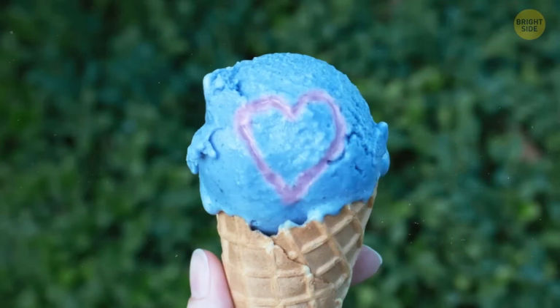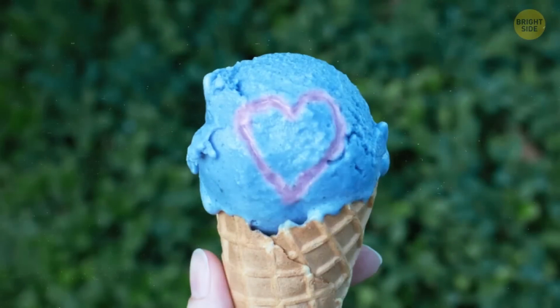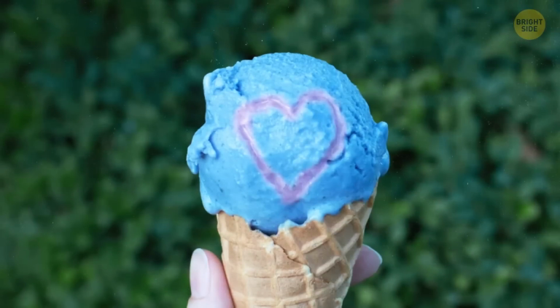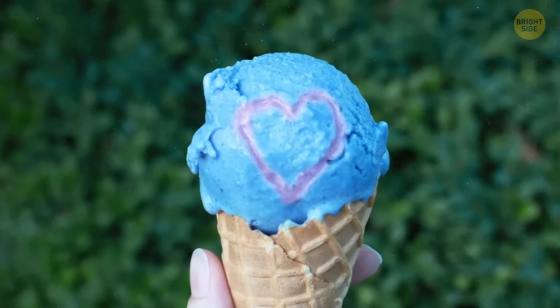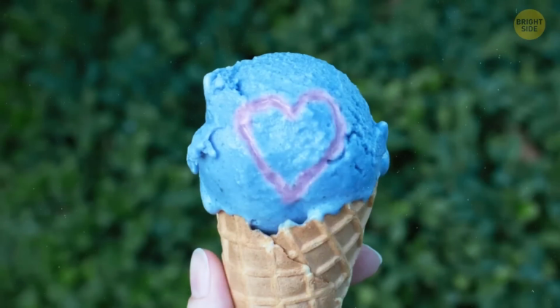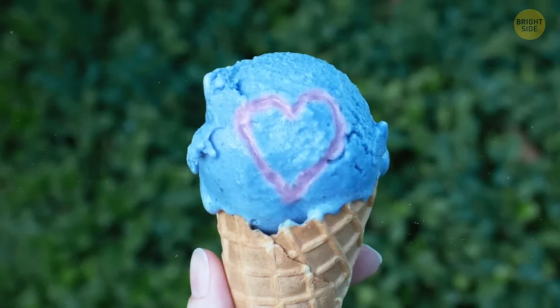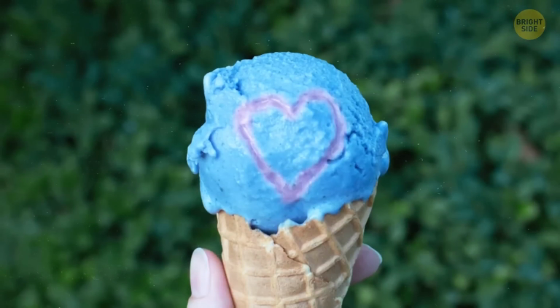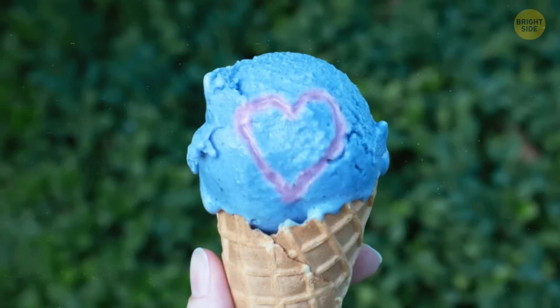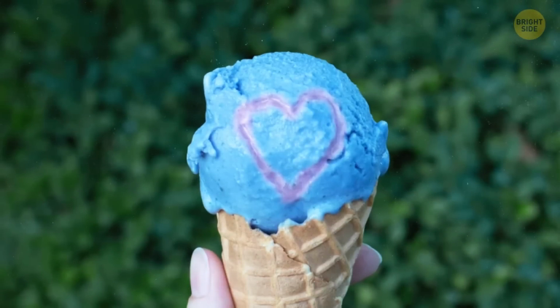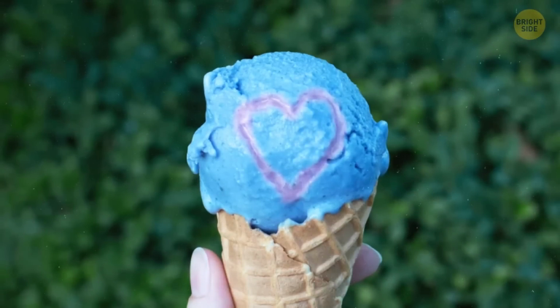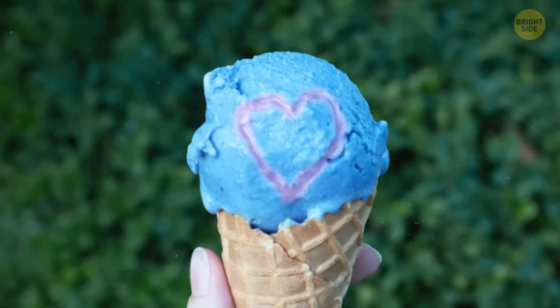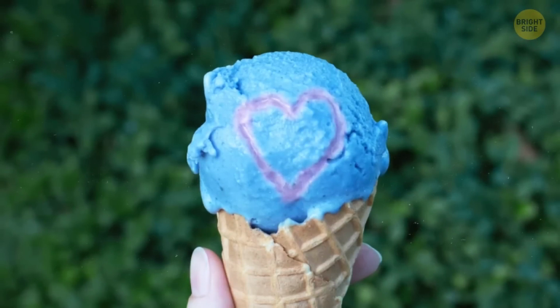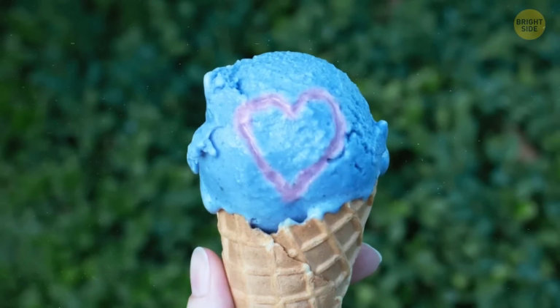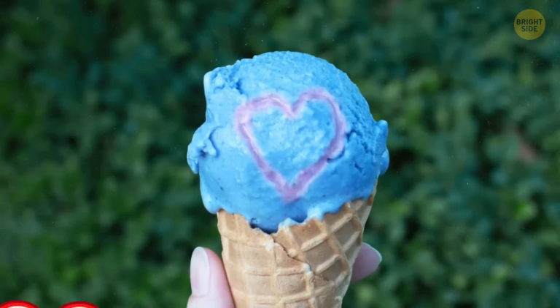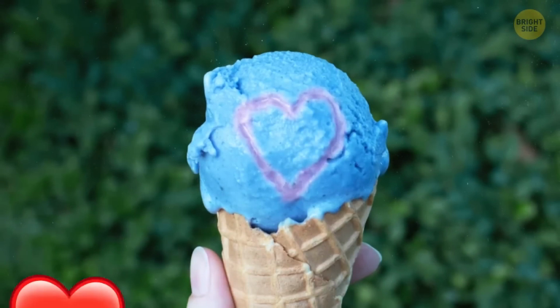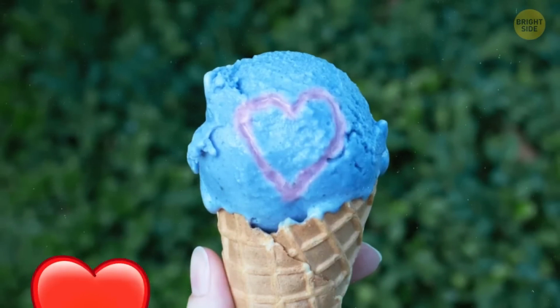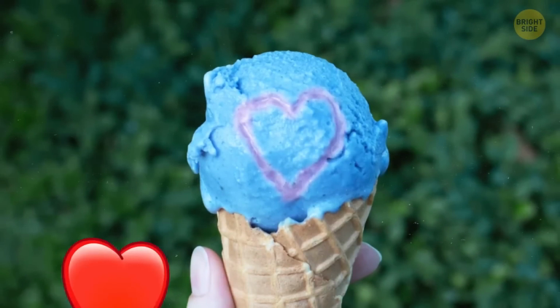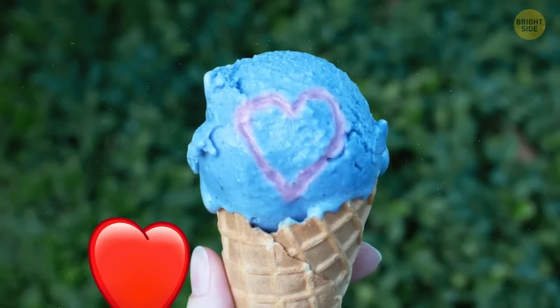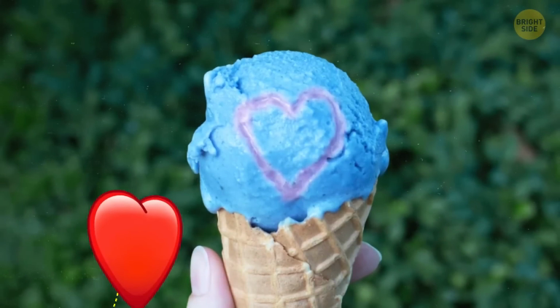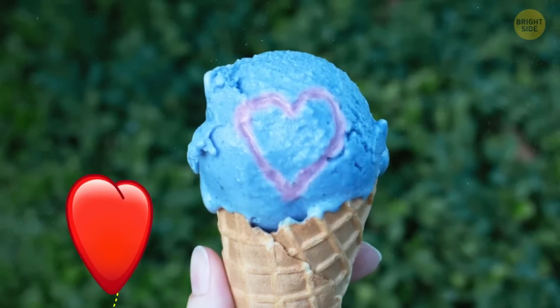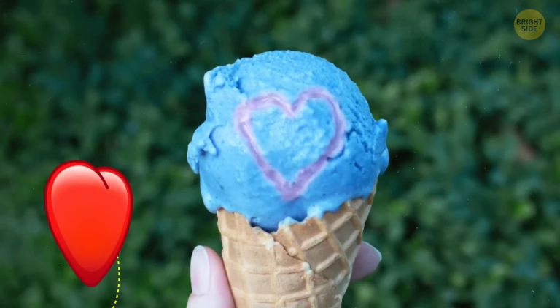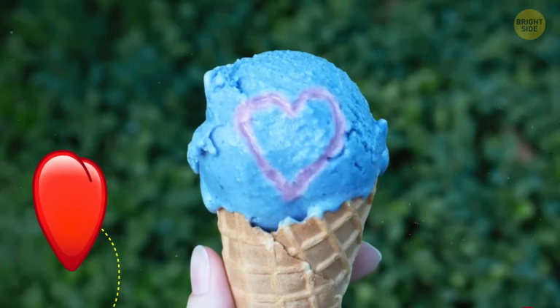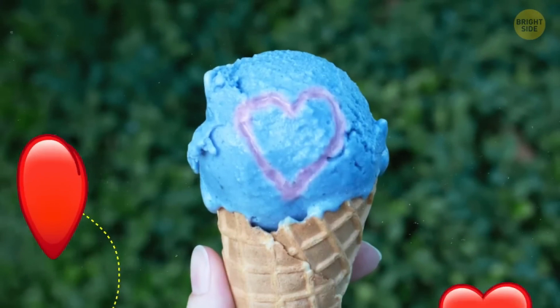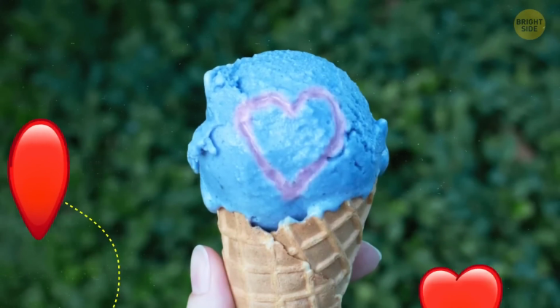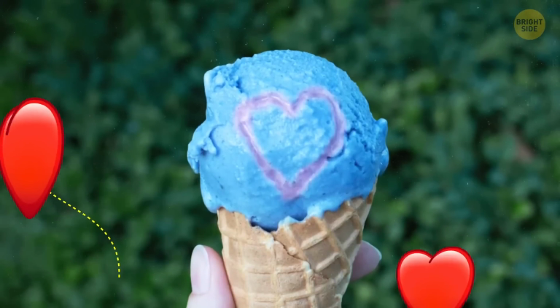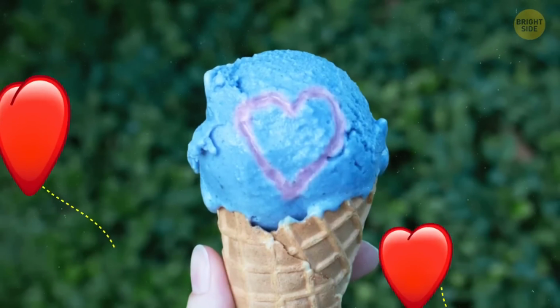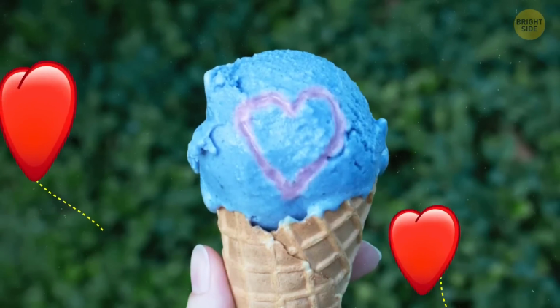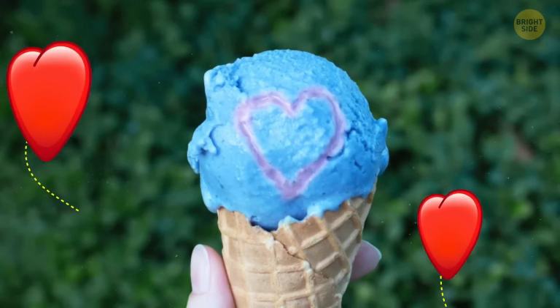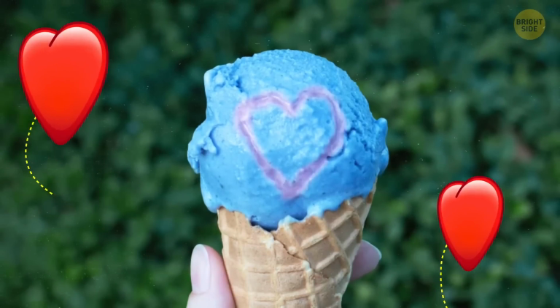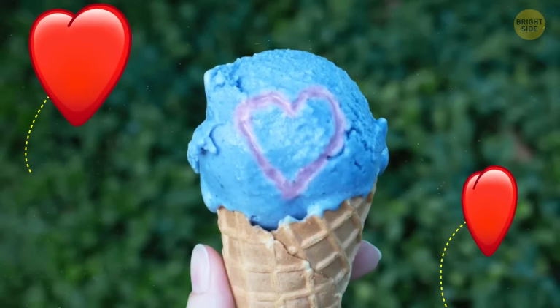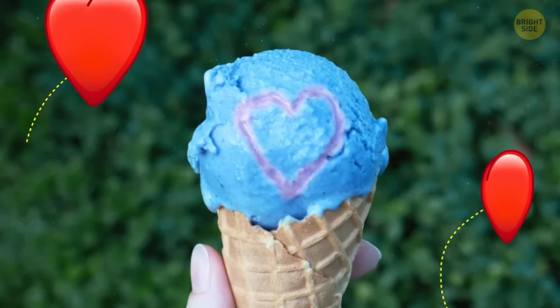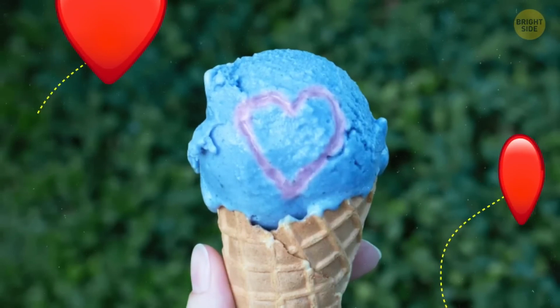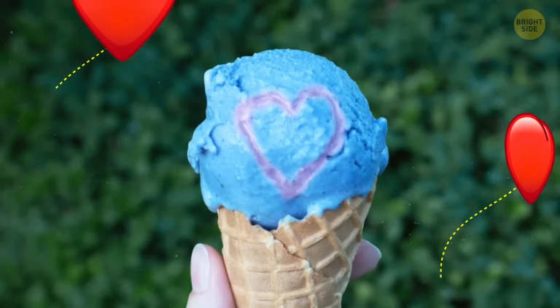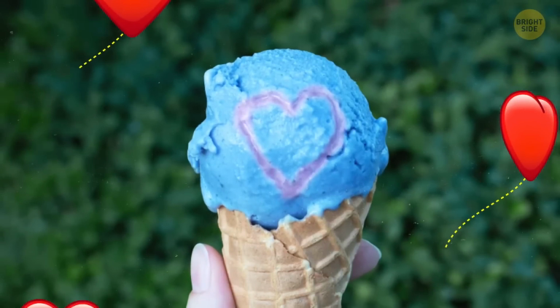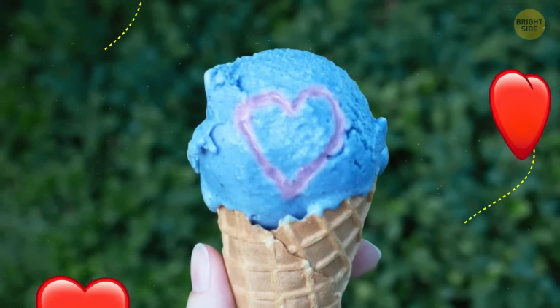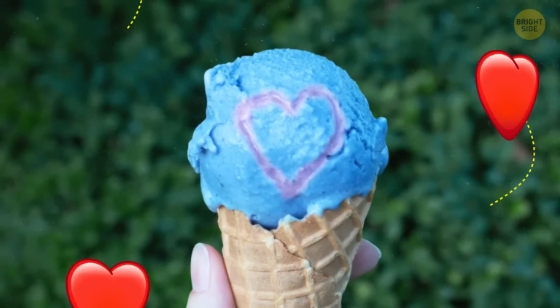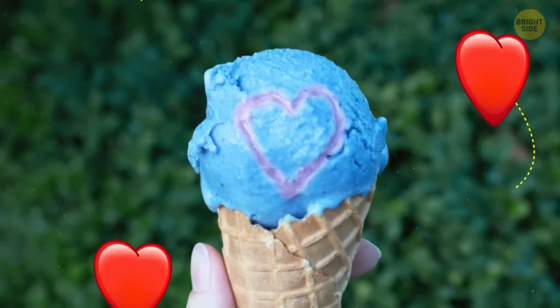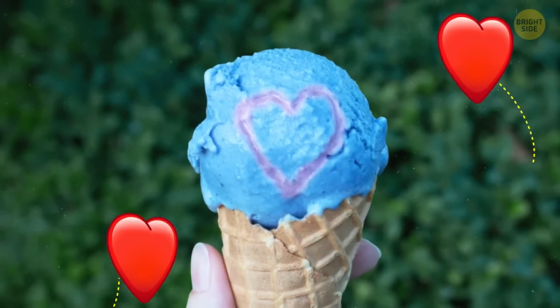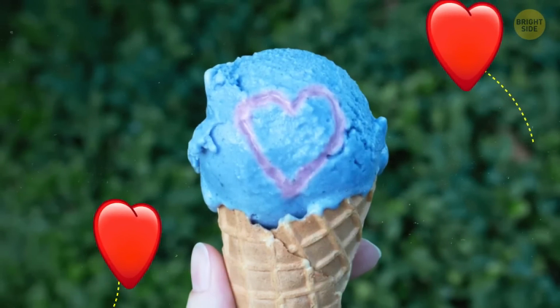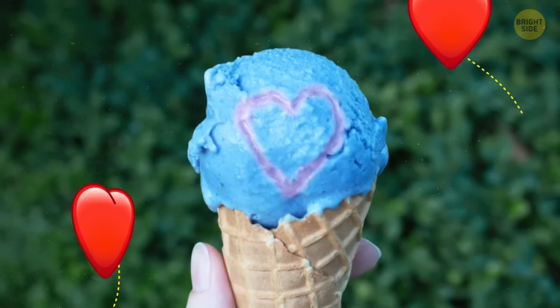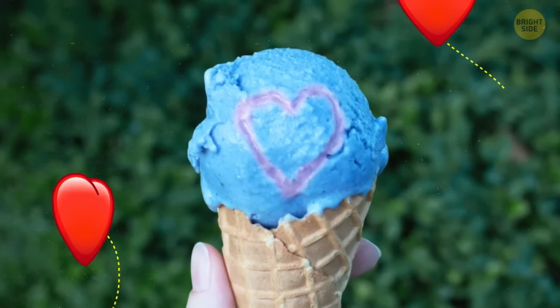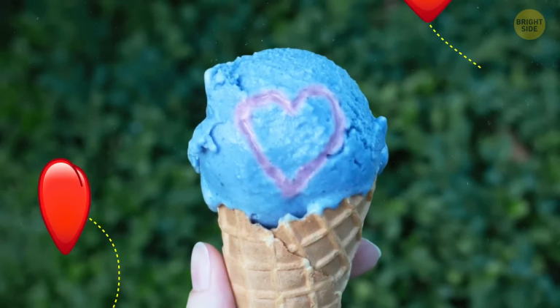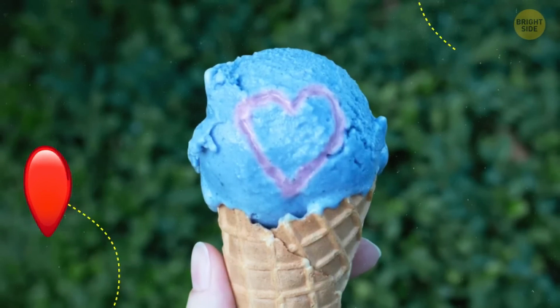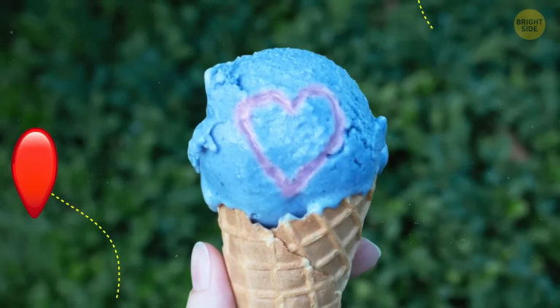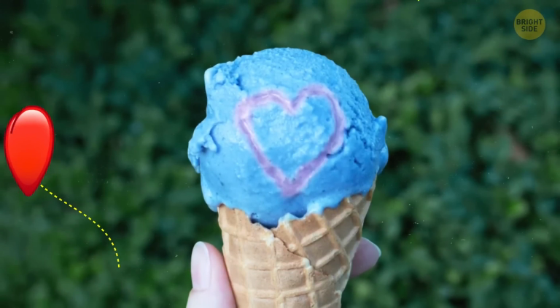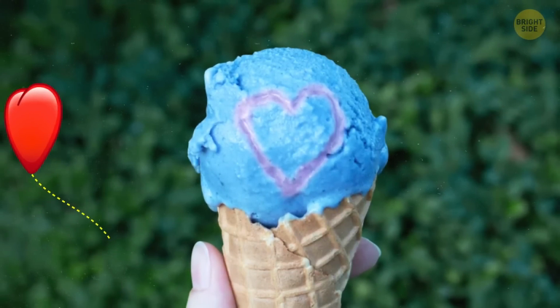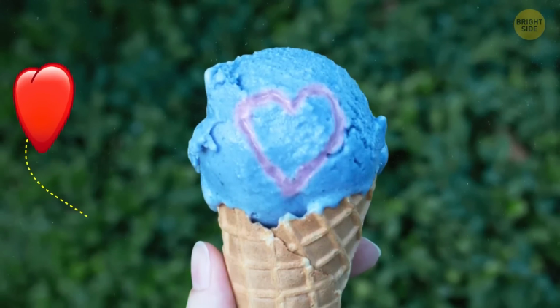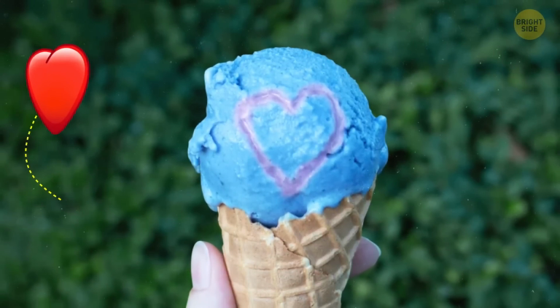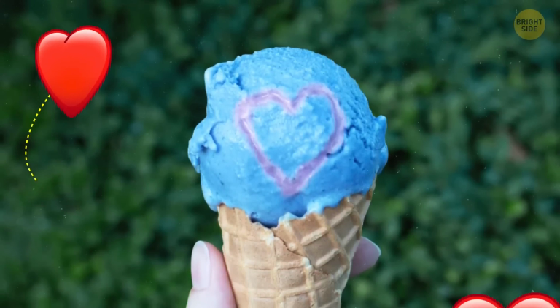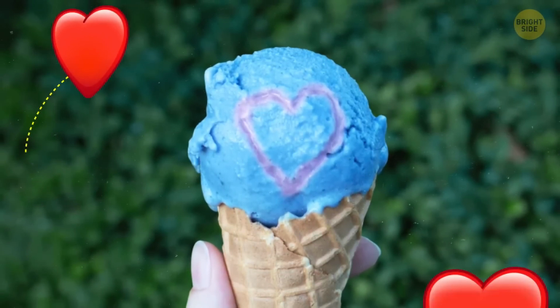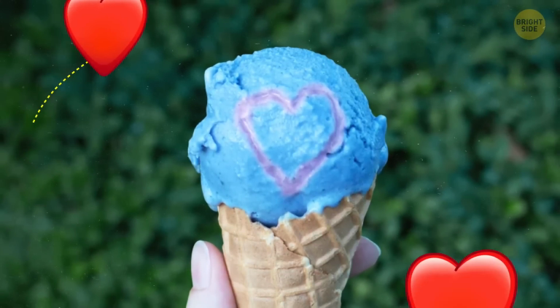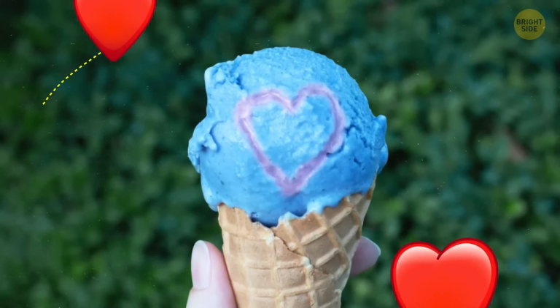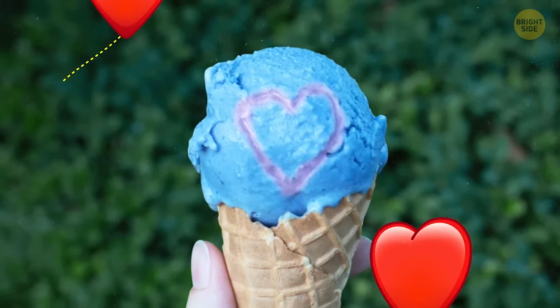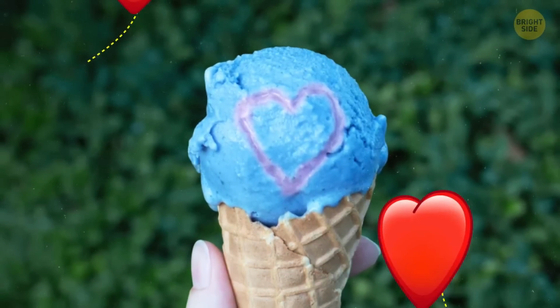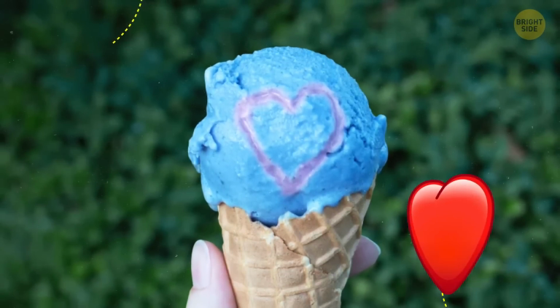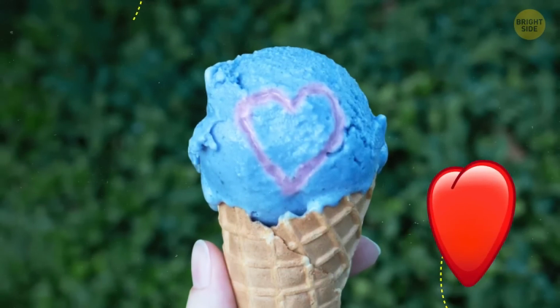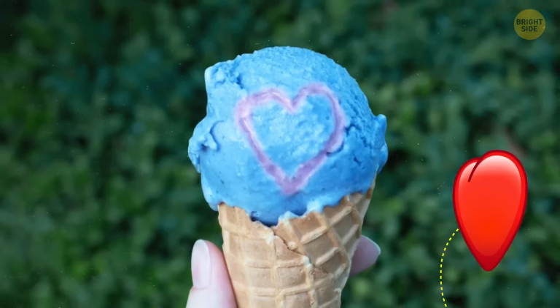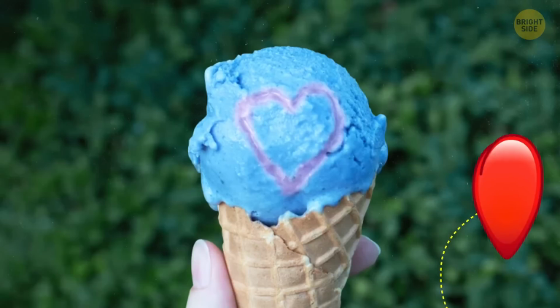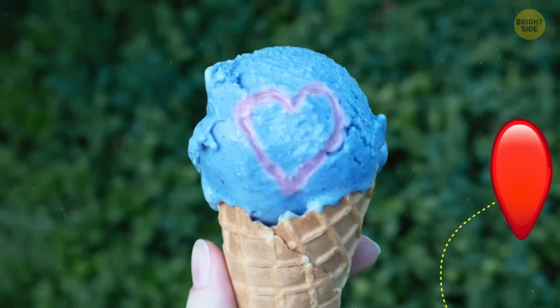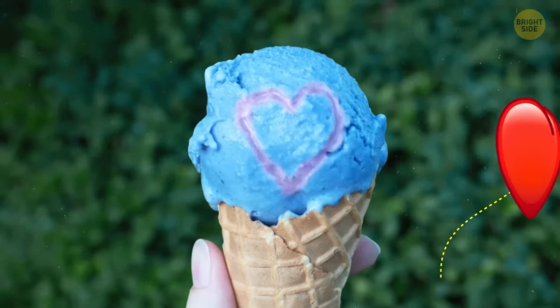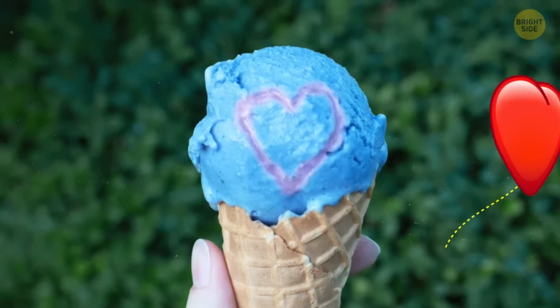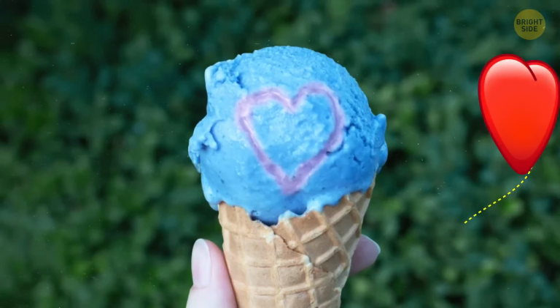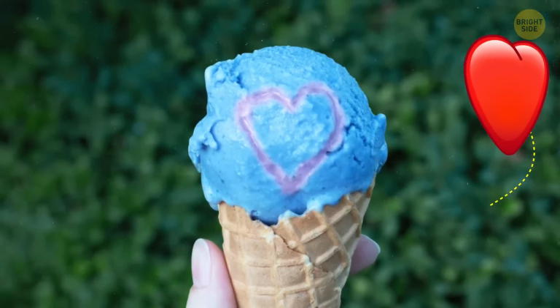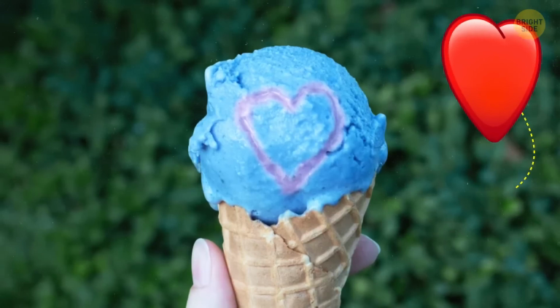The inventor also mentioned you can spray something he calls a love elixir onto the ice cream to speed up the reaction.